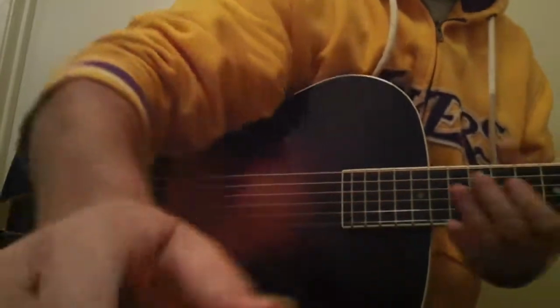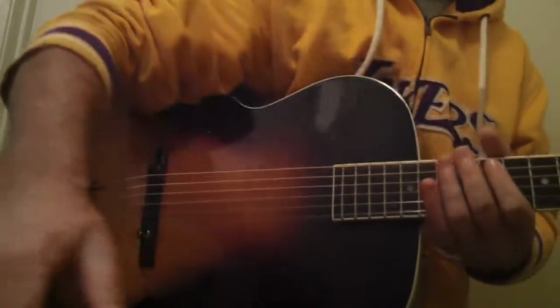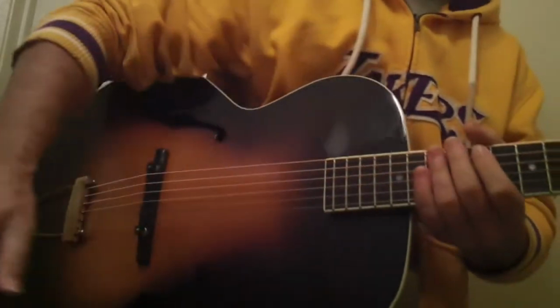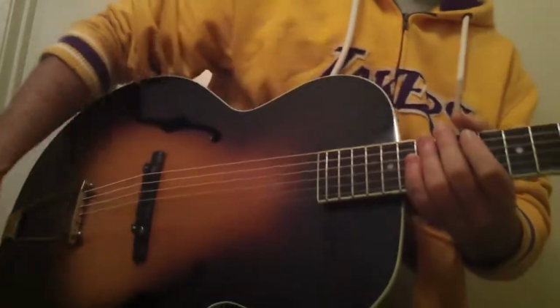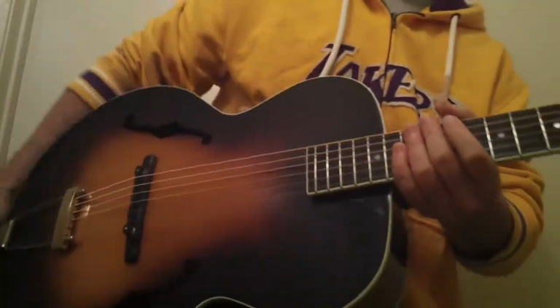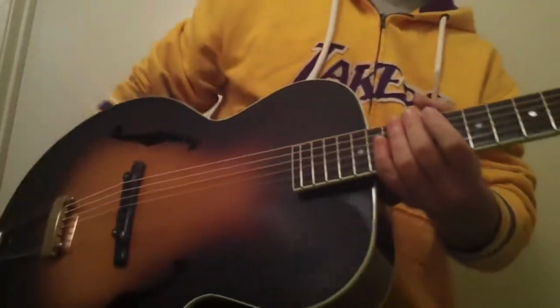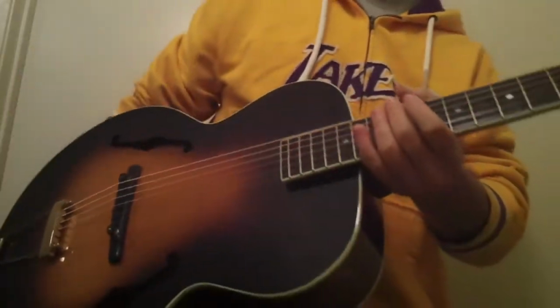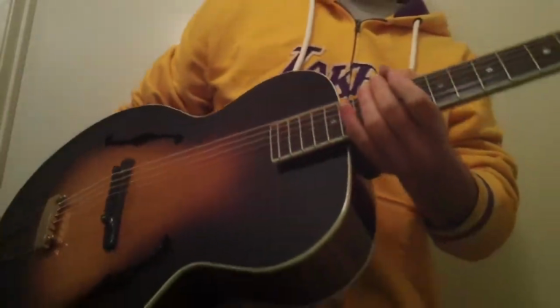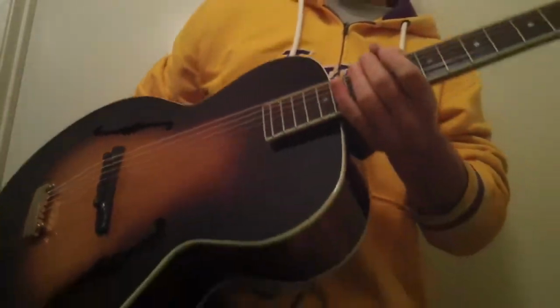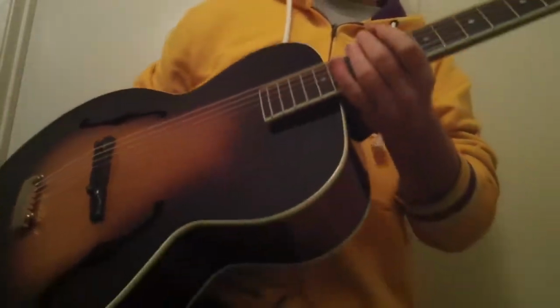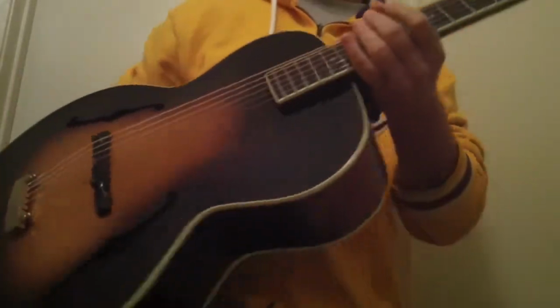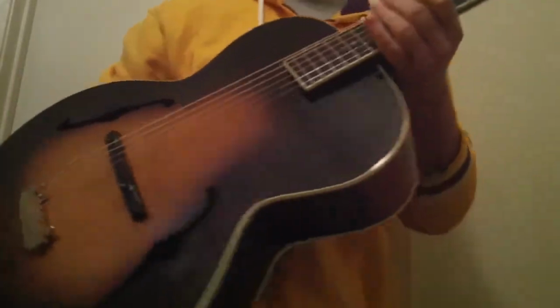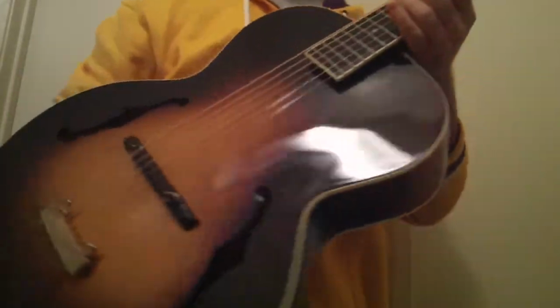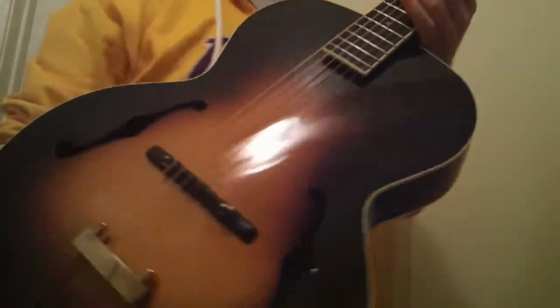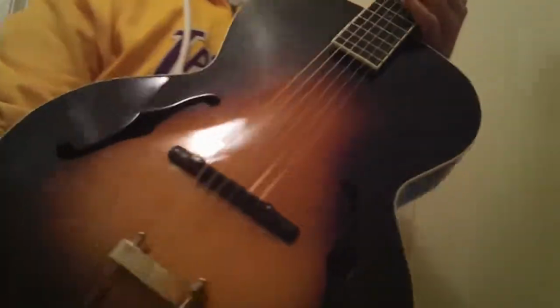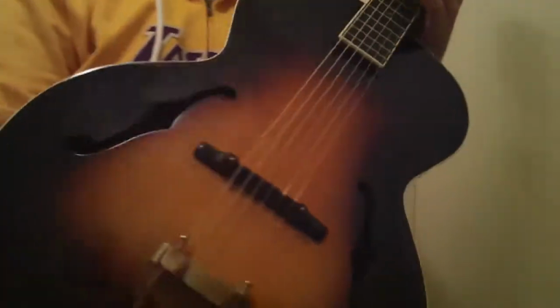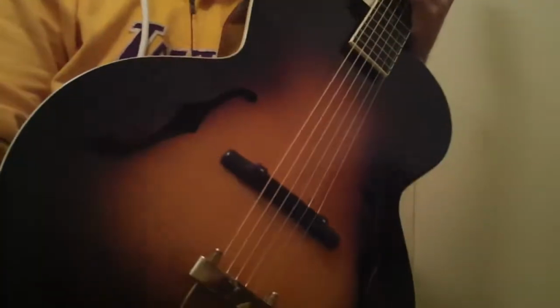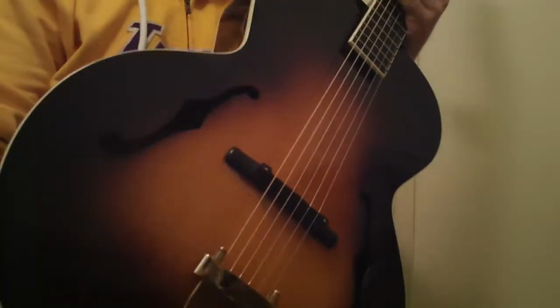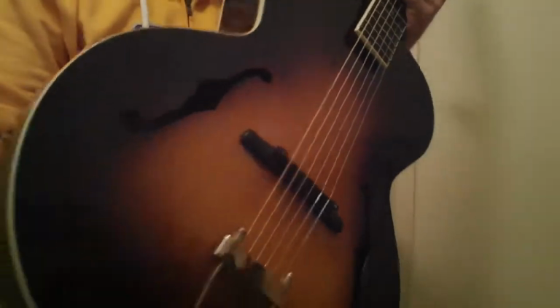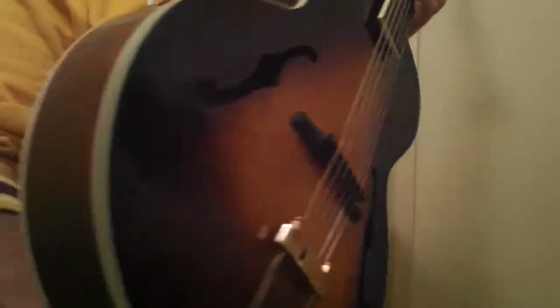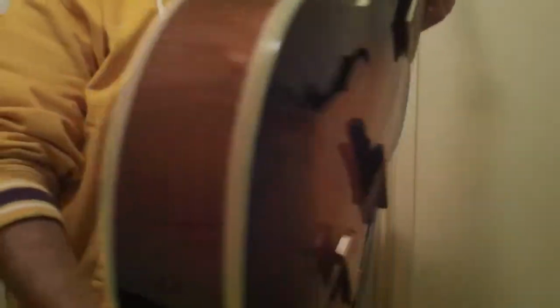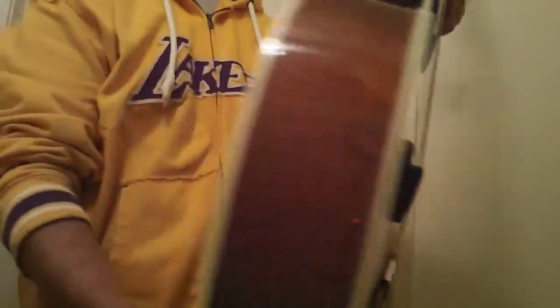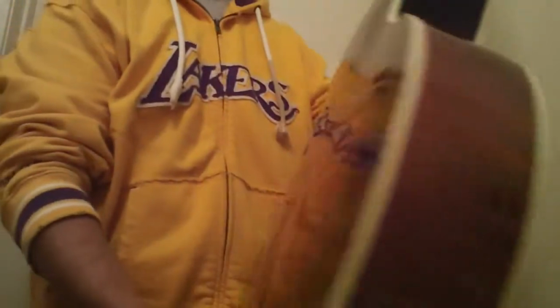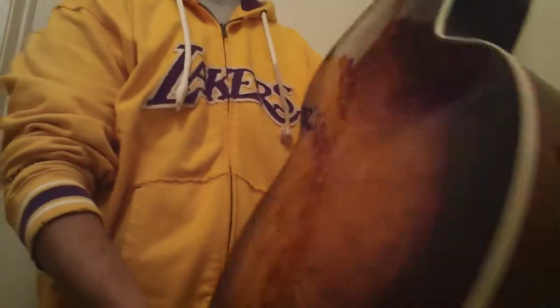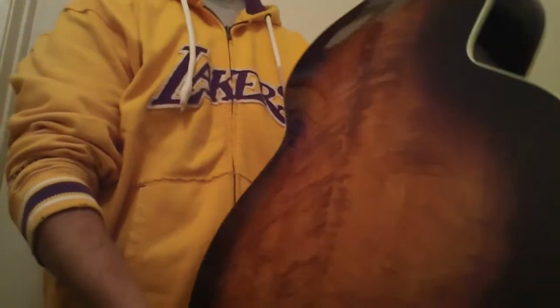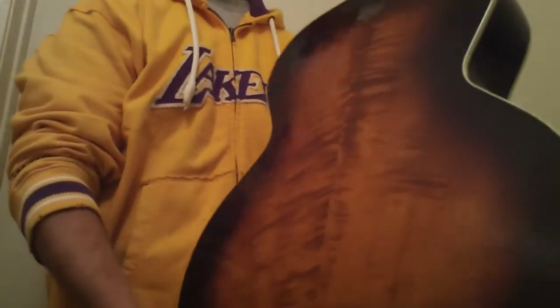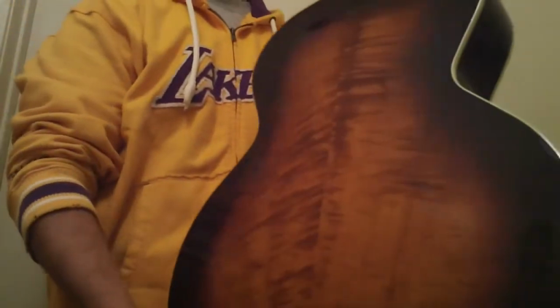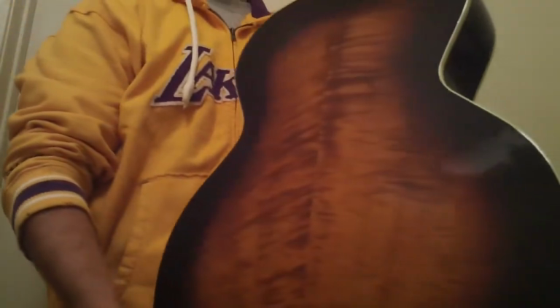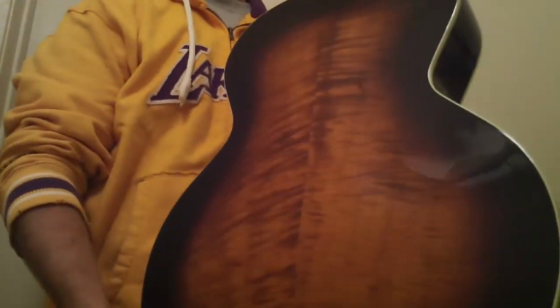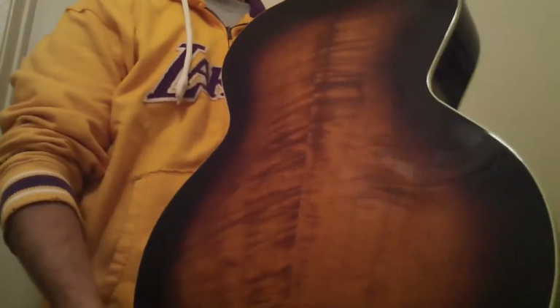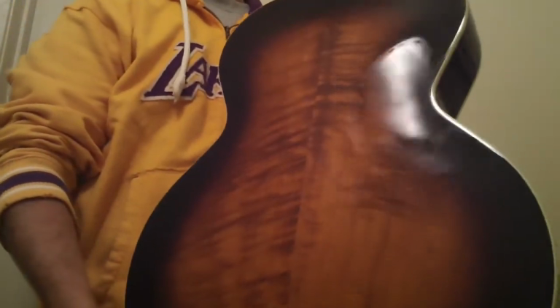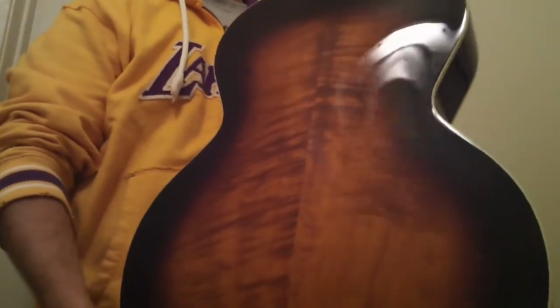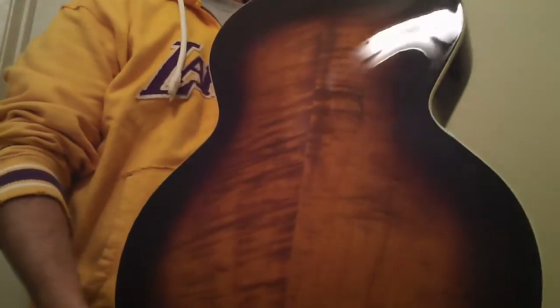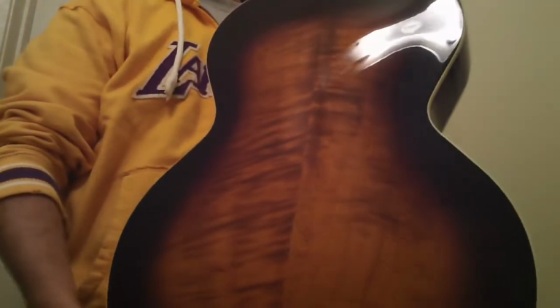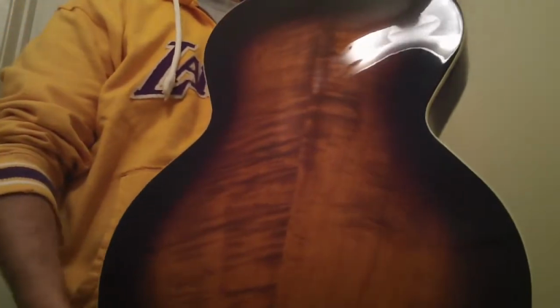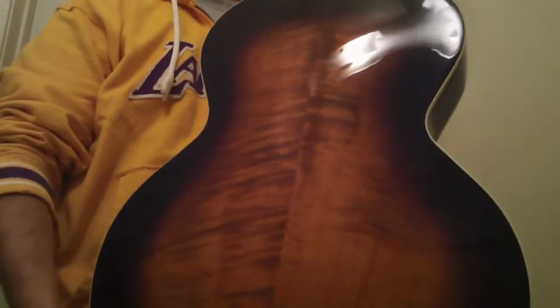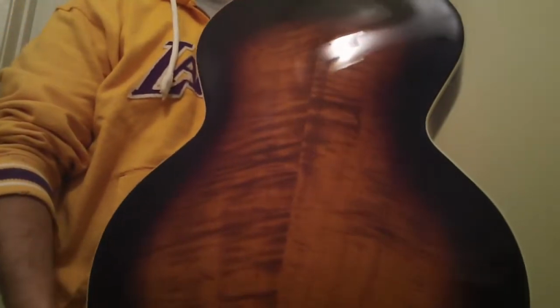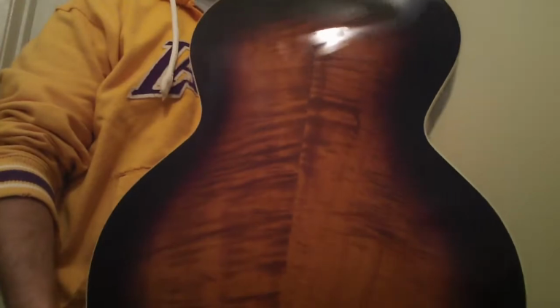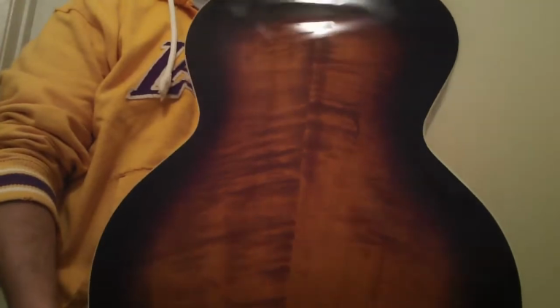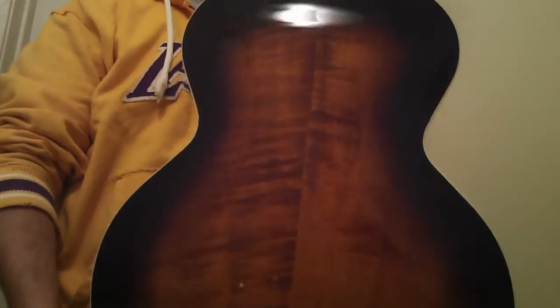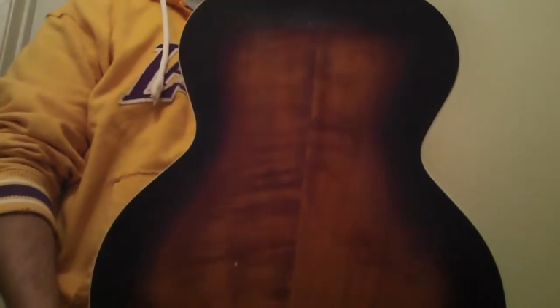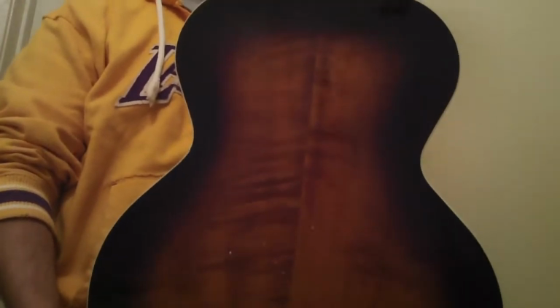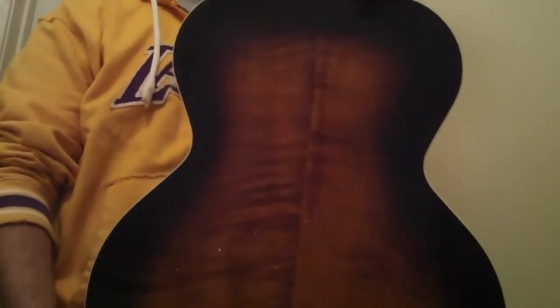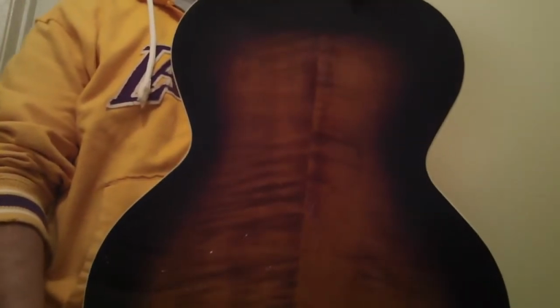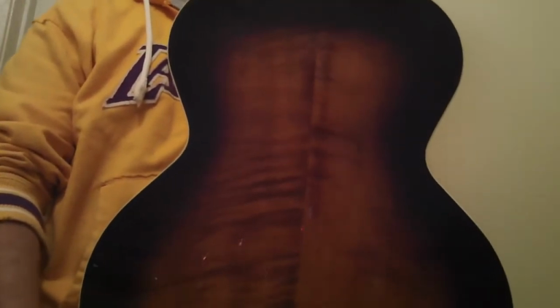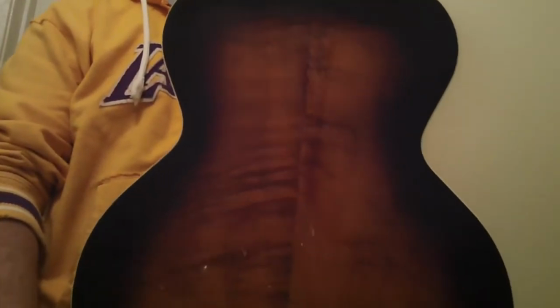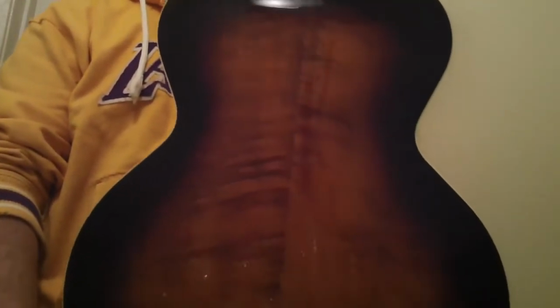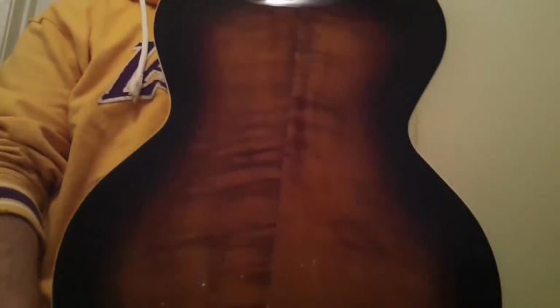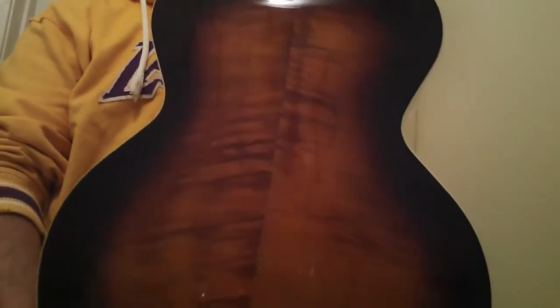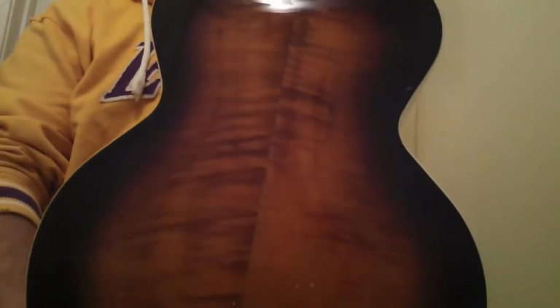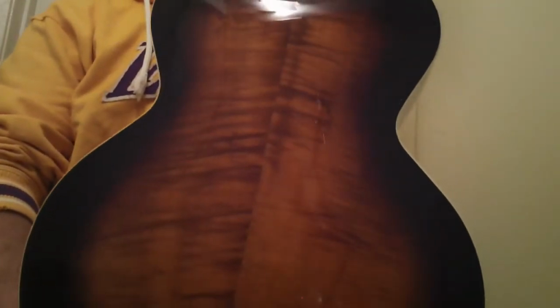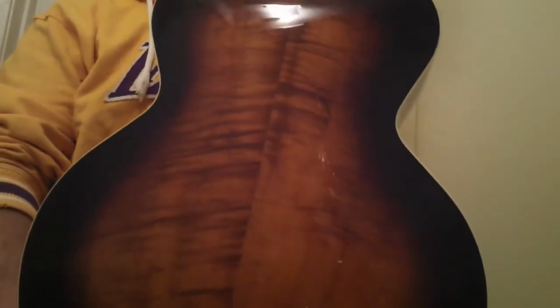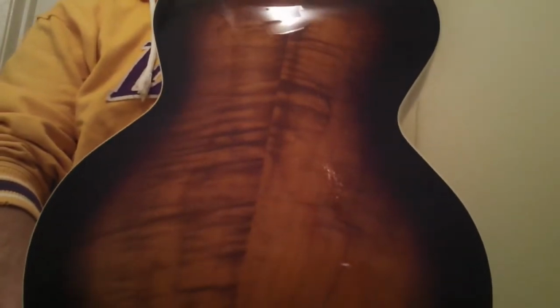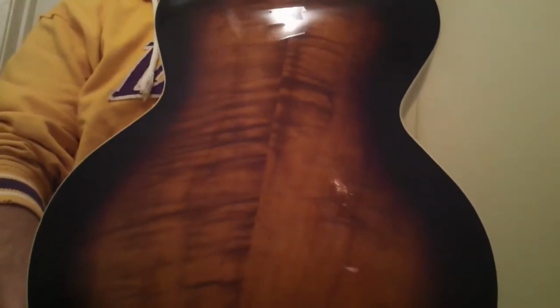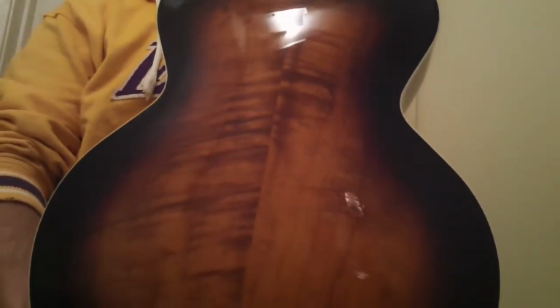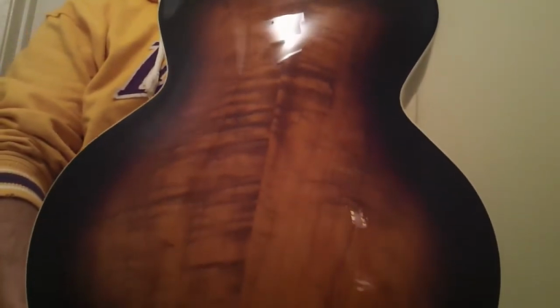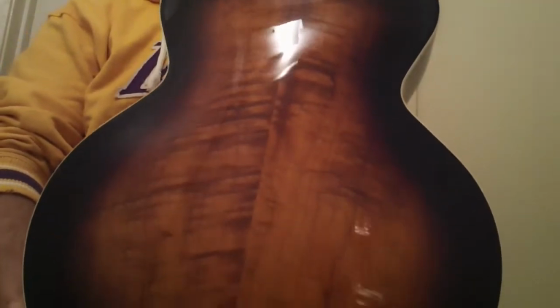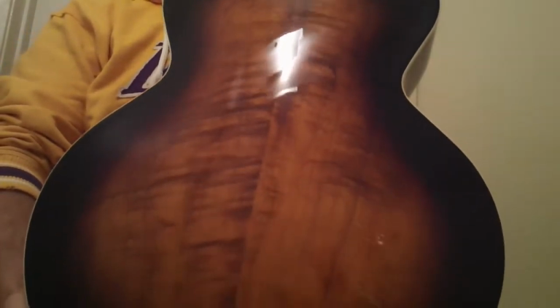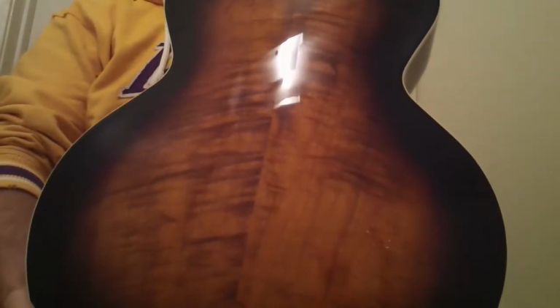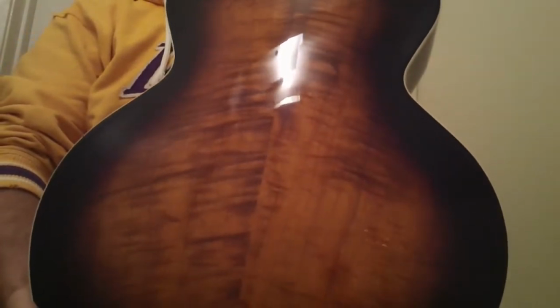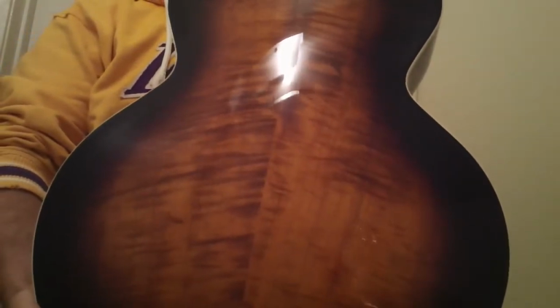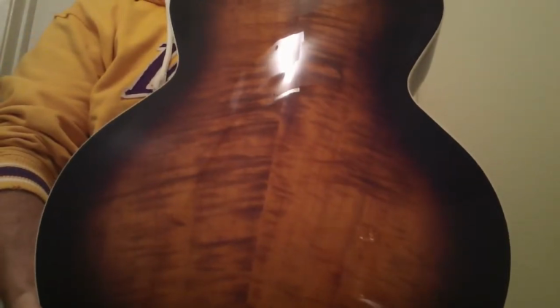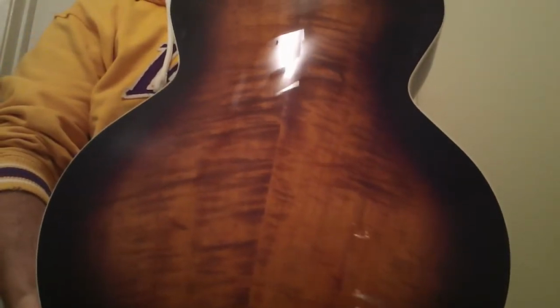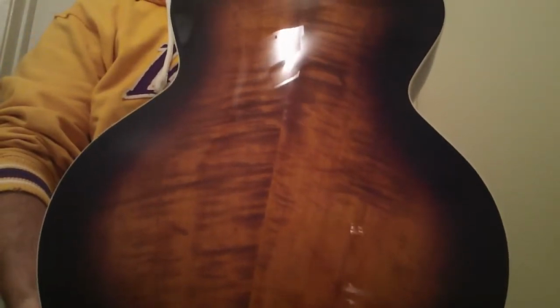Hey, Steve Zook here. Welcome back to folks on my channel, or eBay, or Craigslist, wherever you might be seeing this. This just came in — a really beautiful LH700.